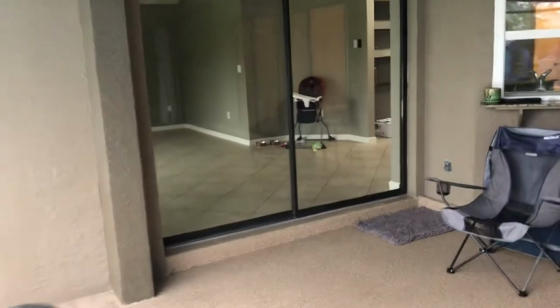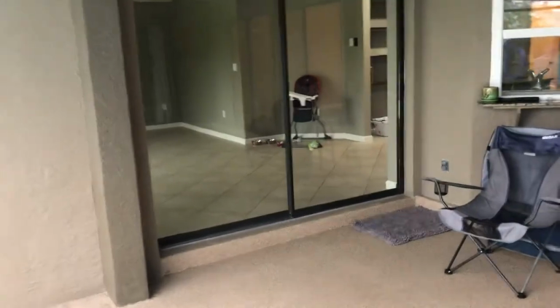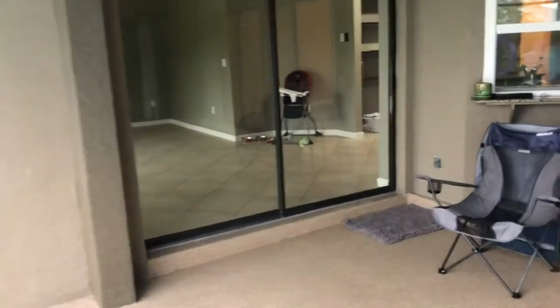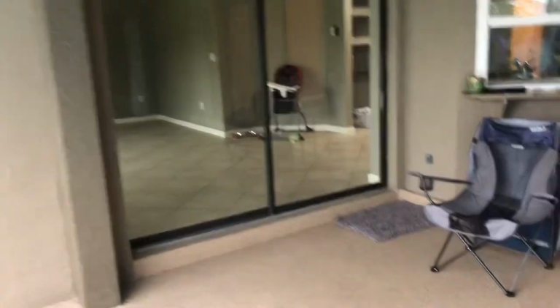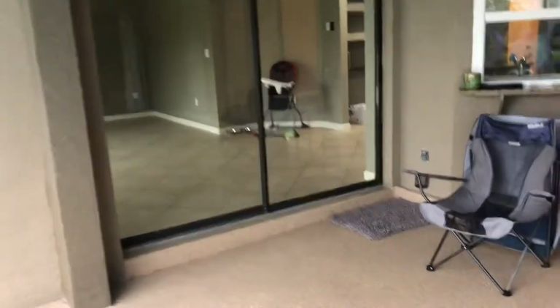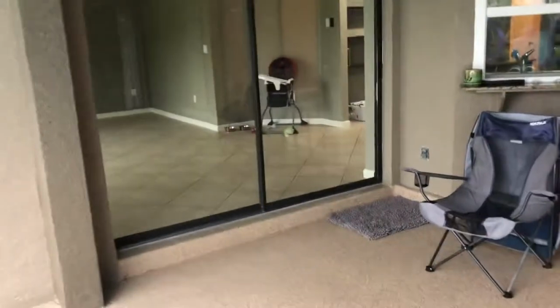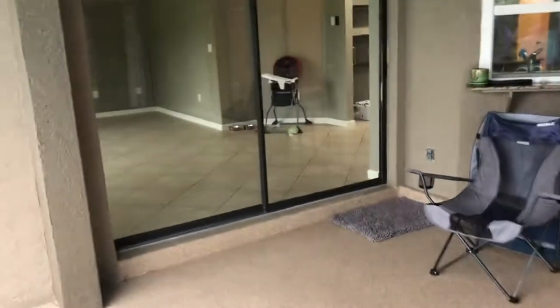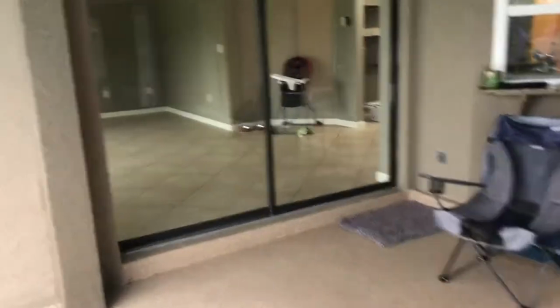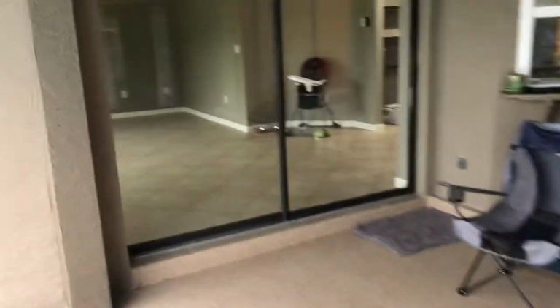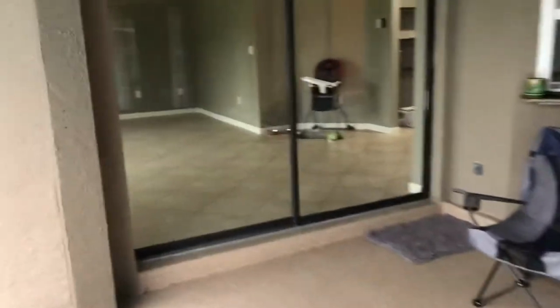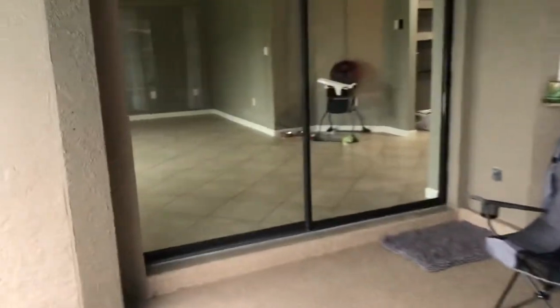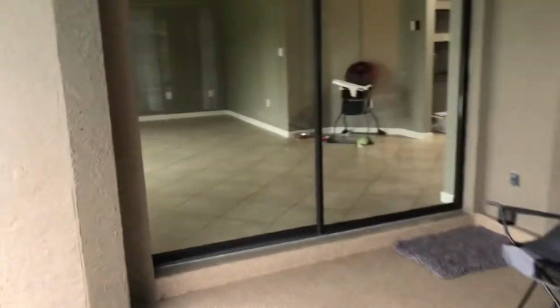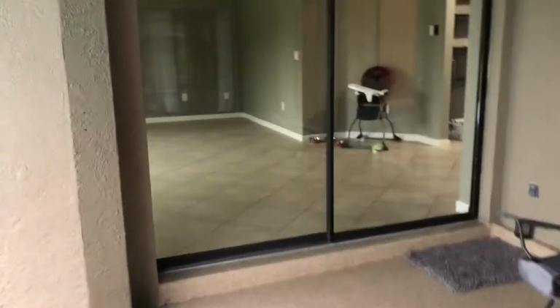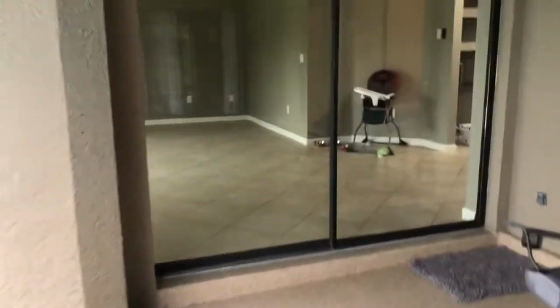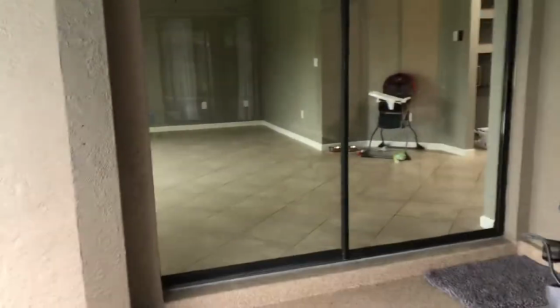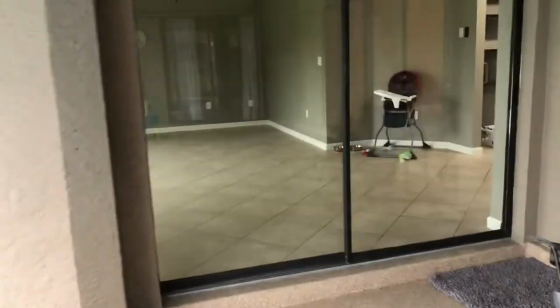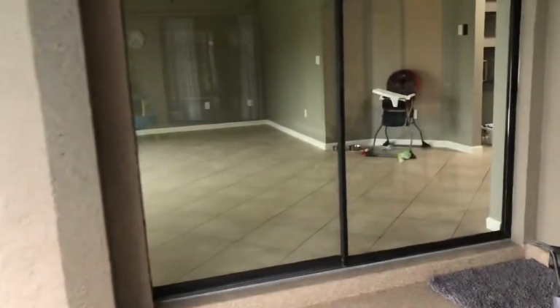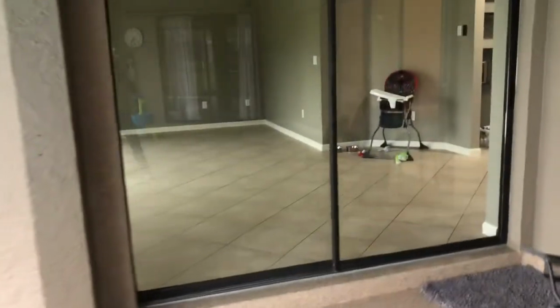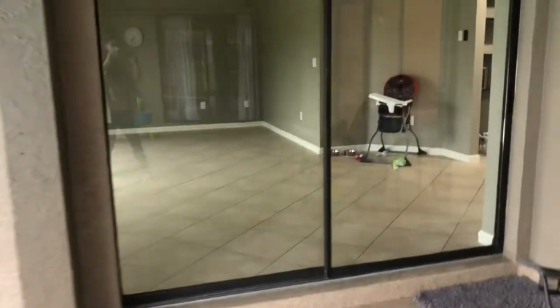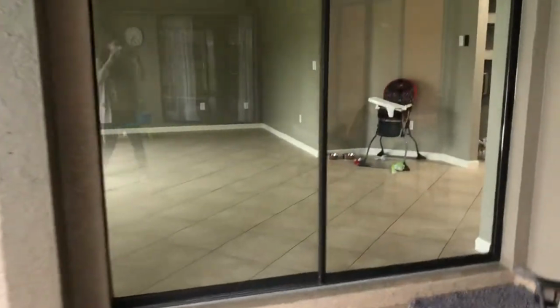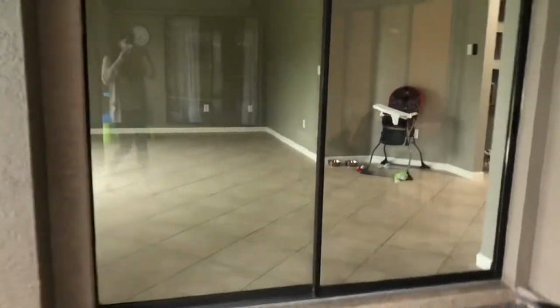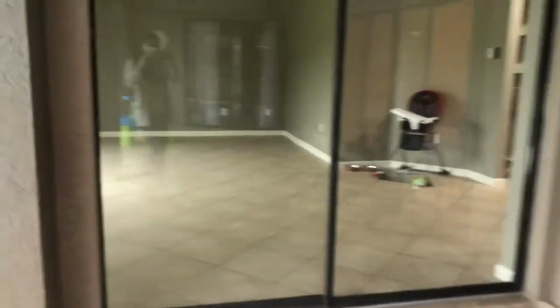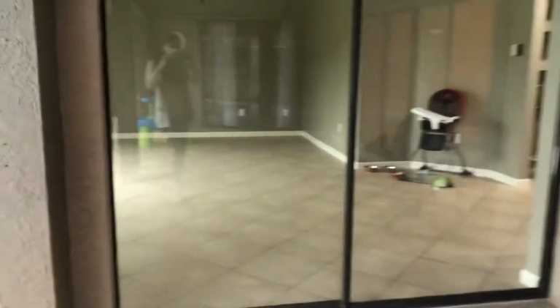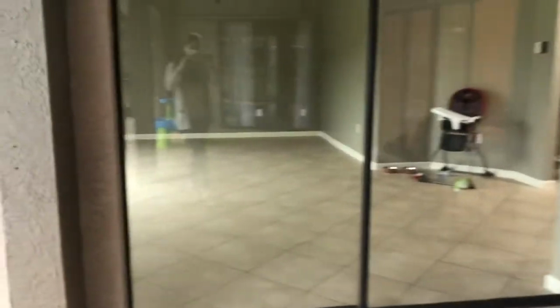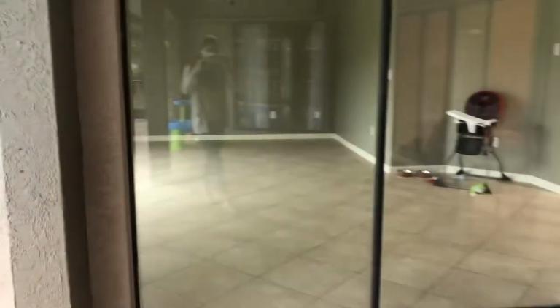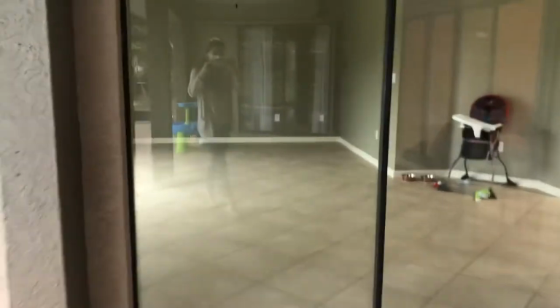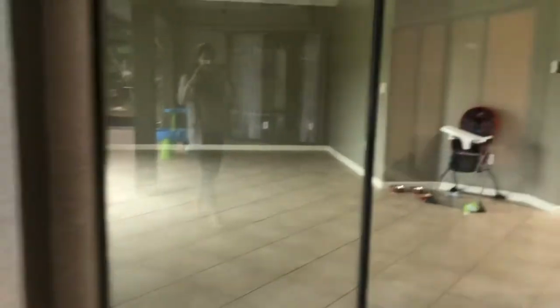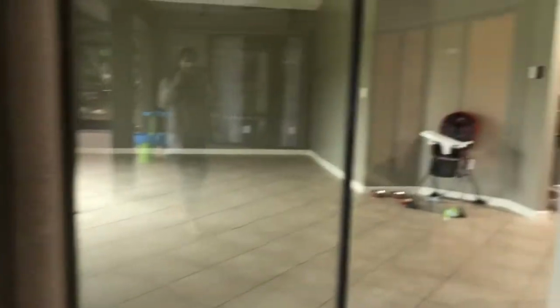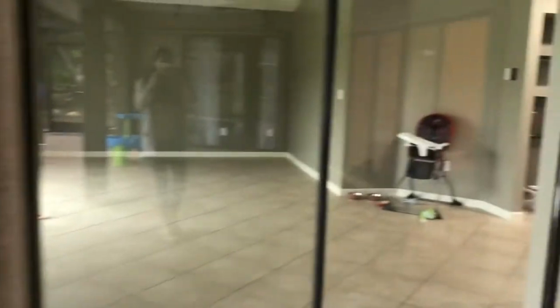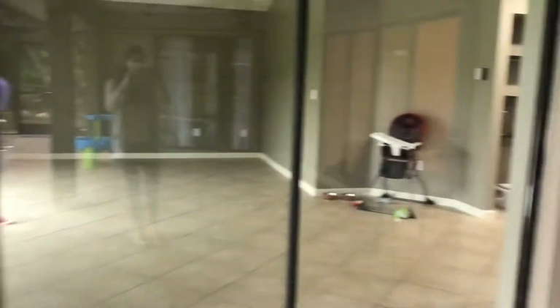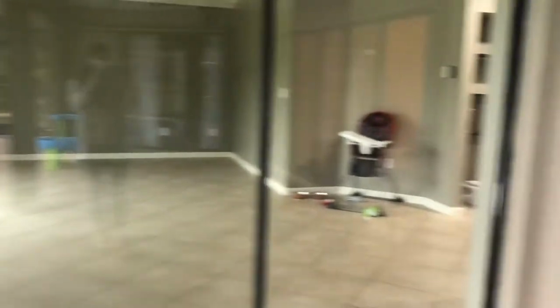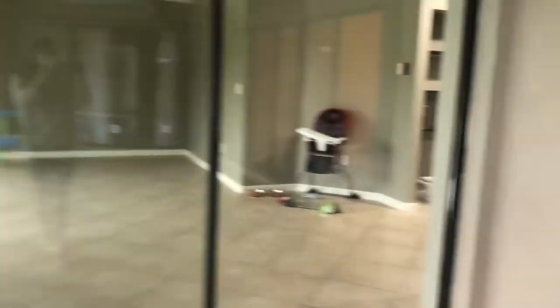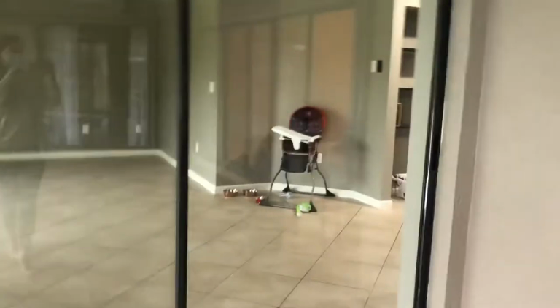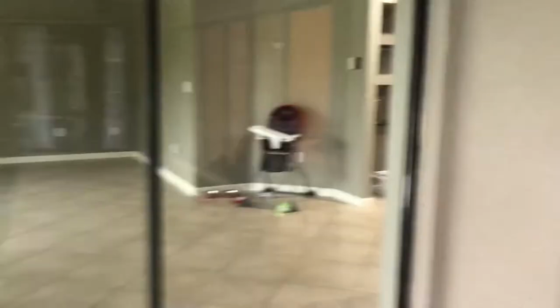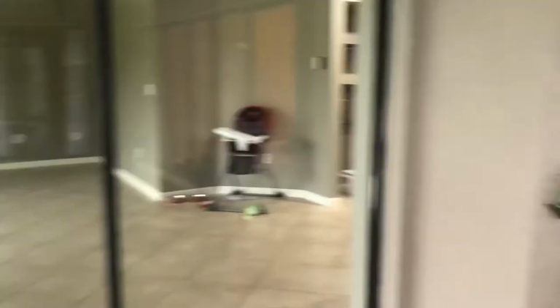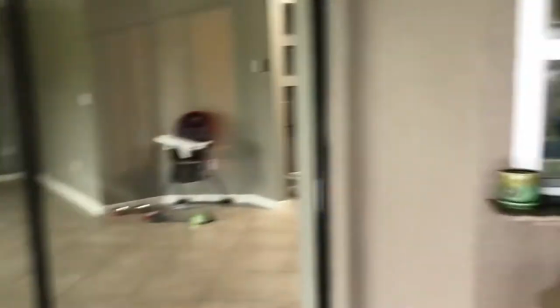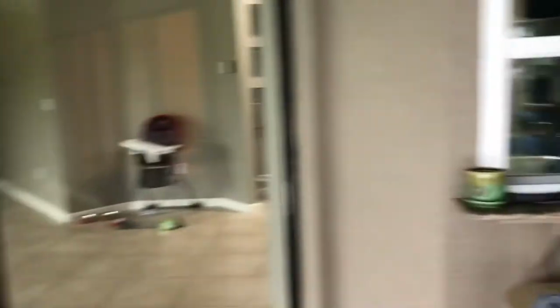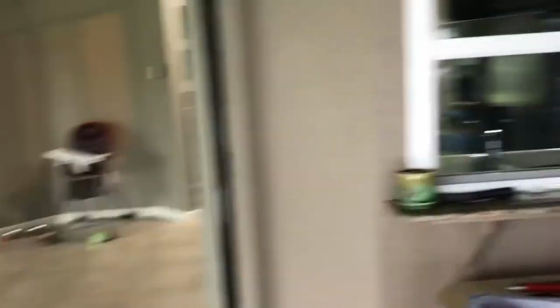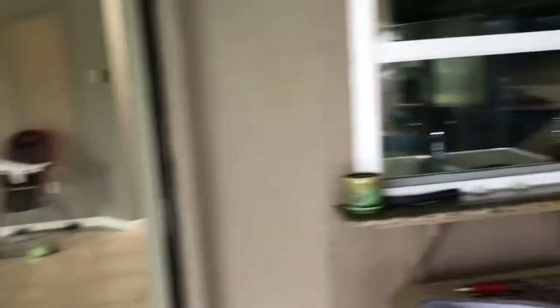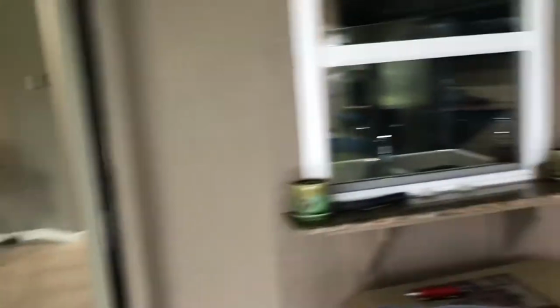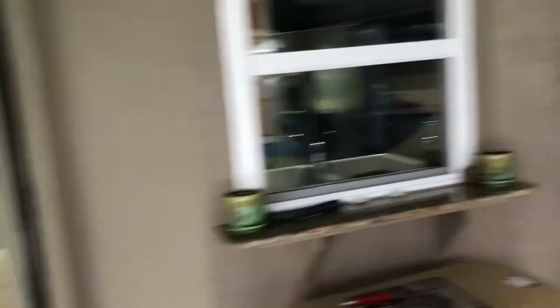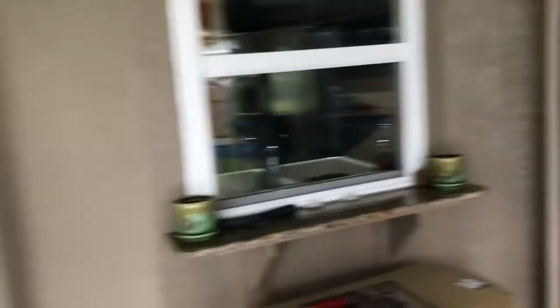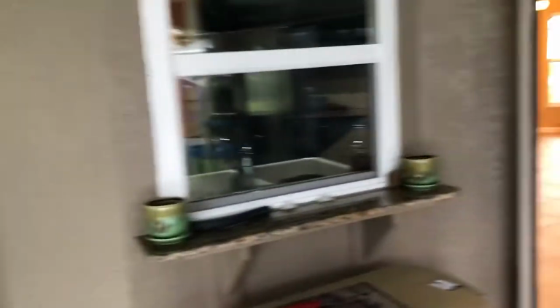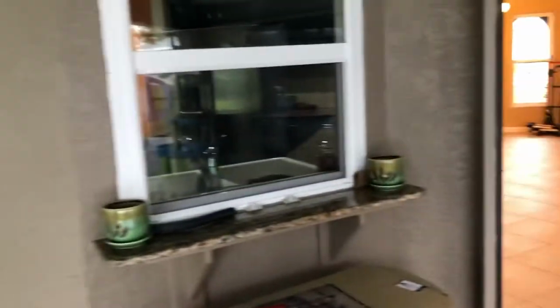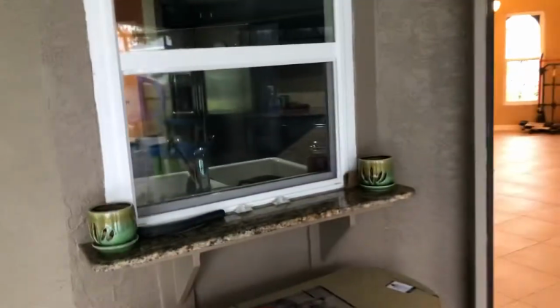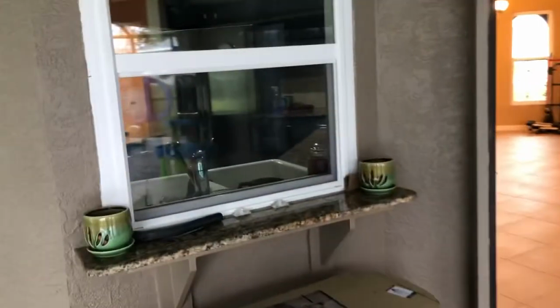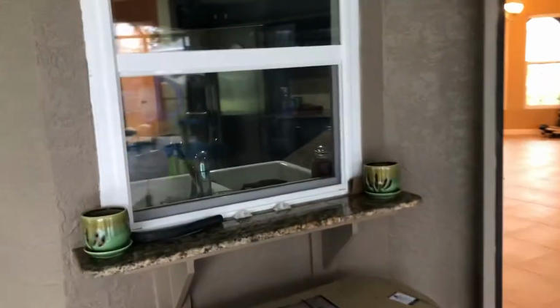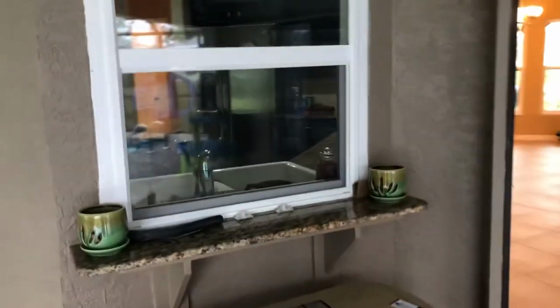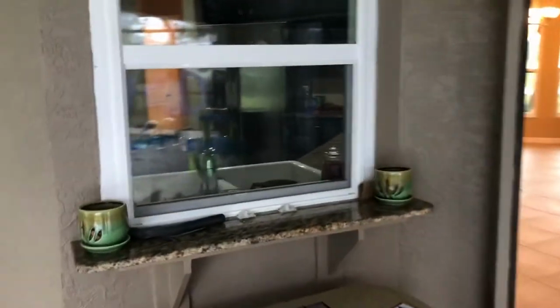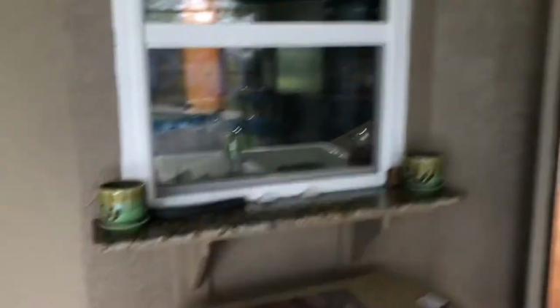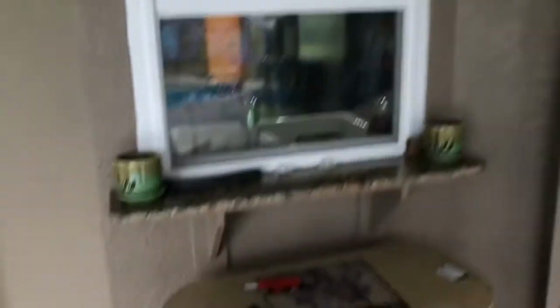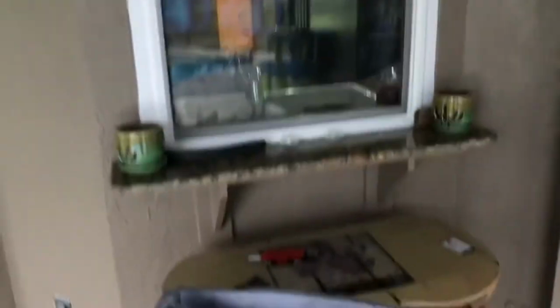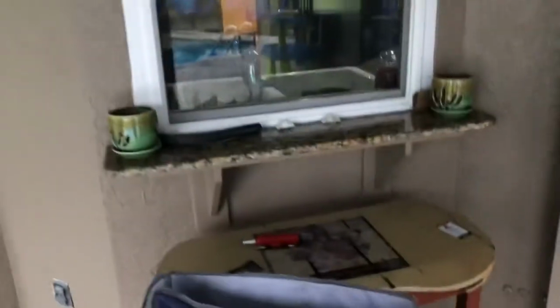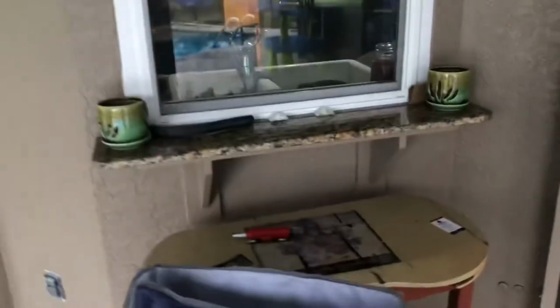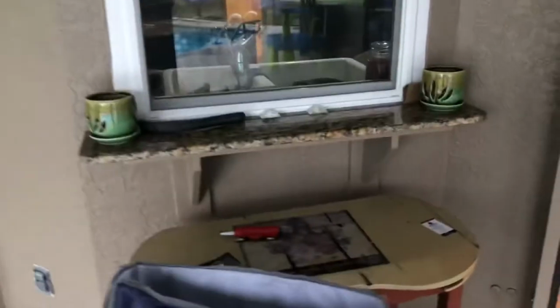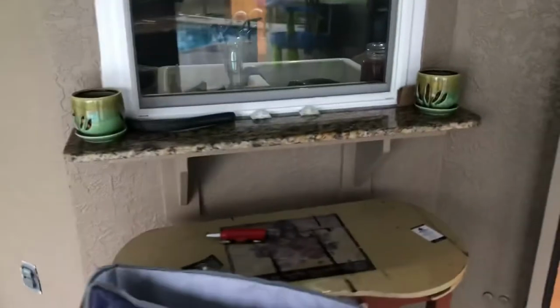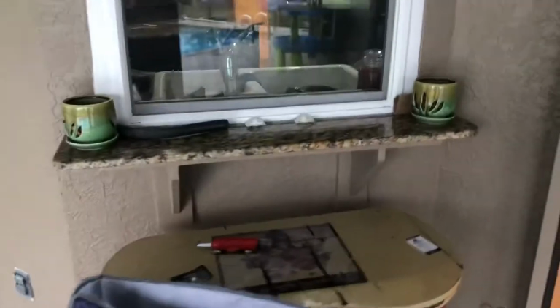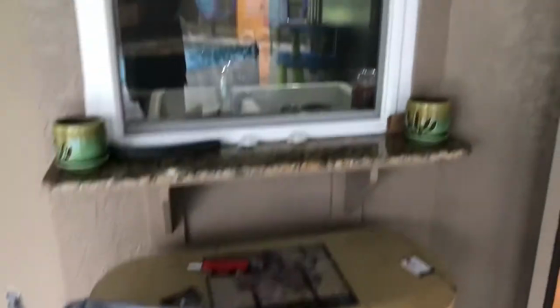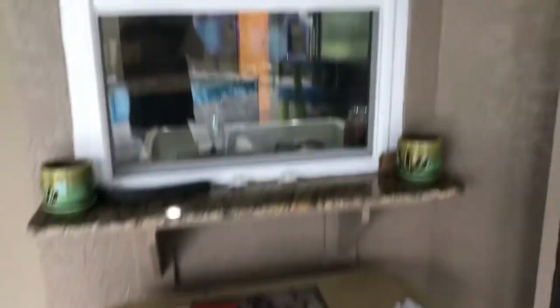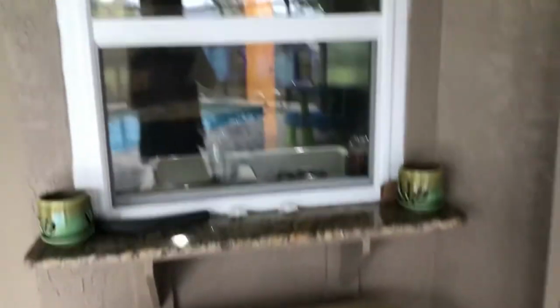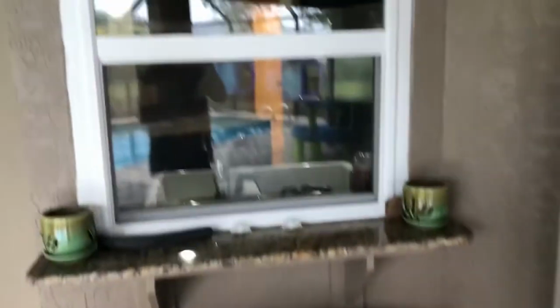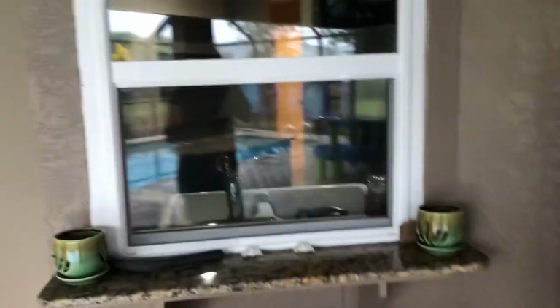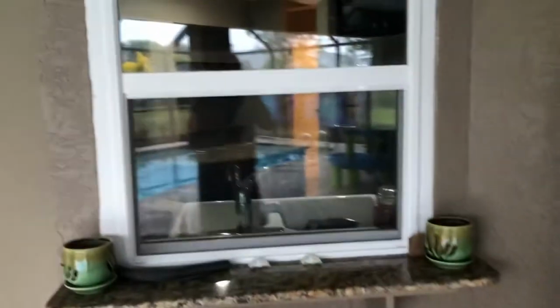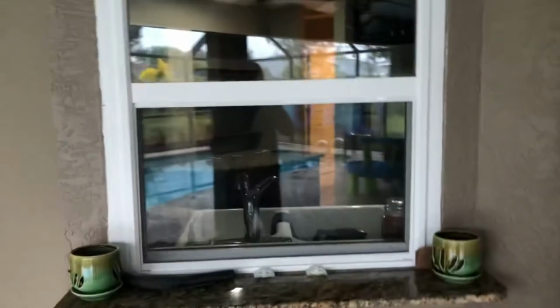Then there's that second living room, and a little pass-through window for the kitchen.